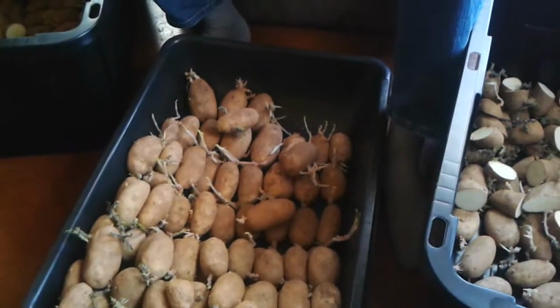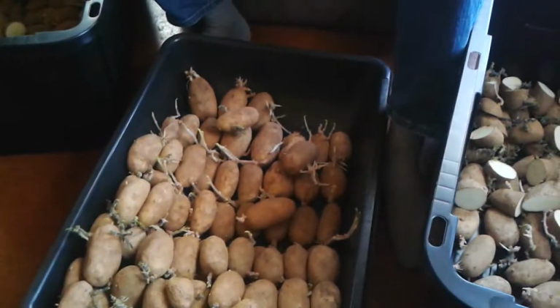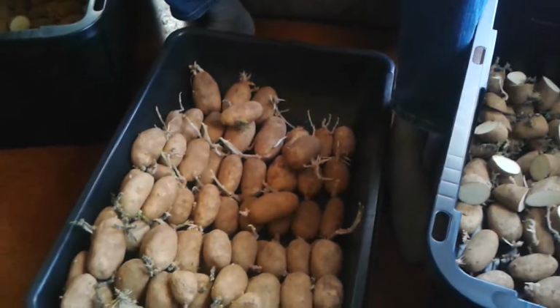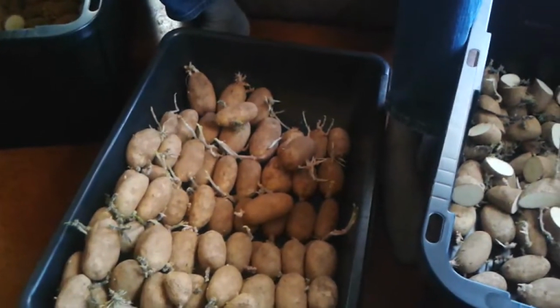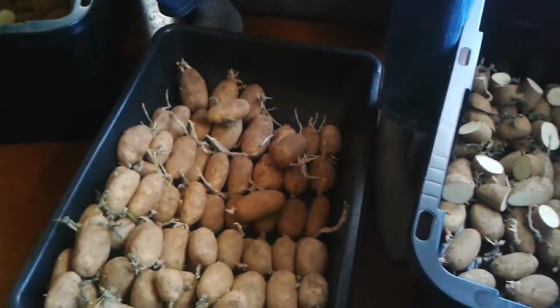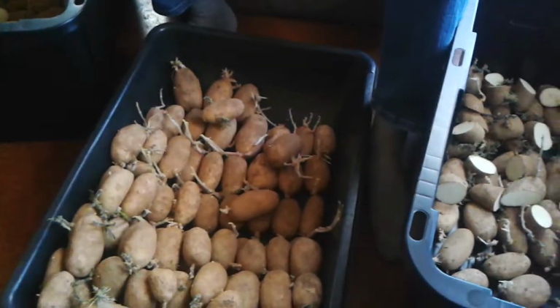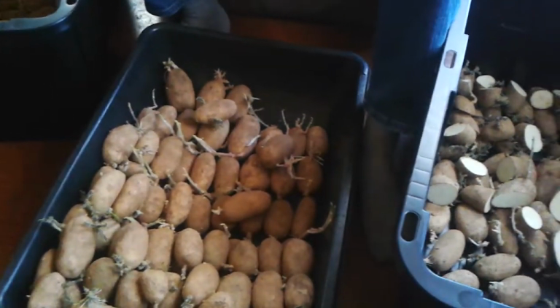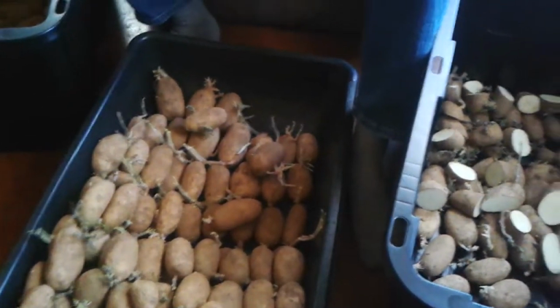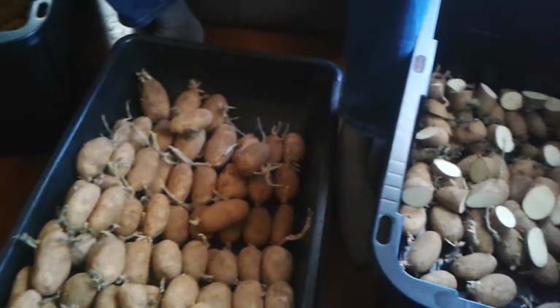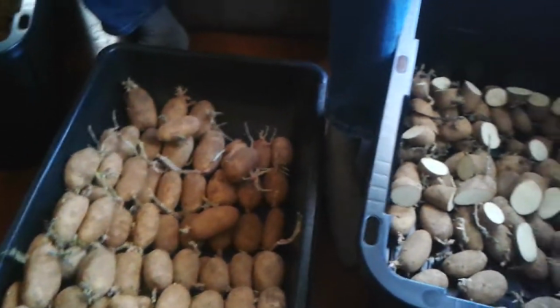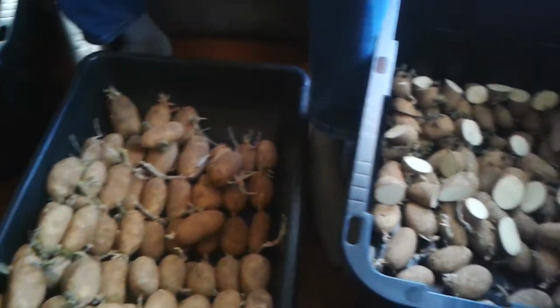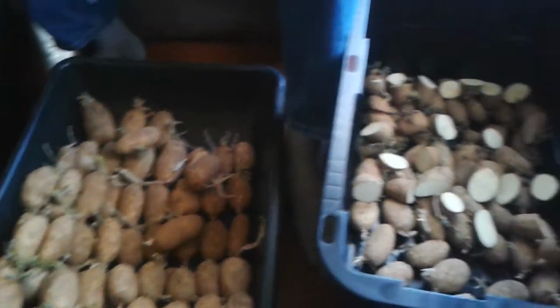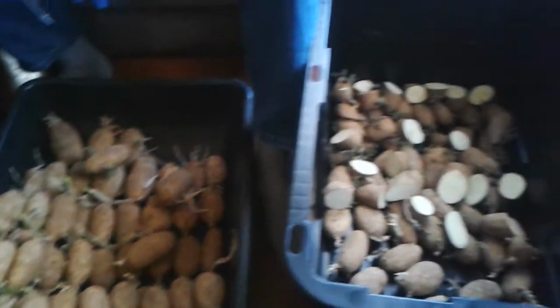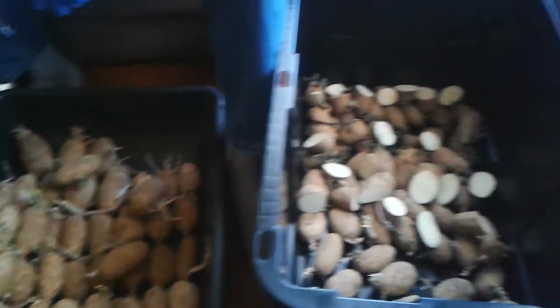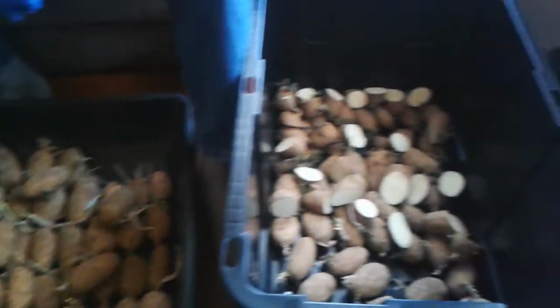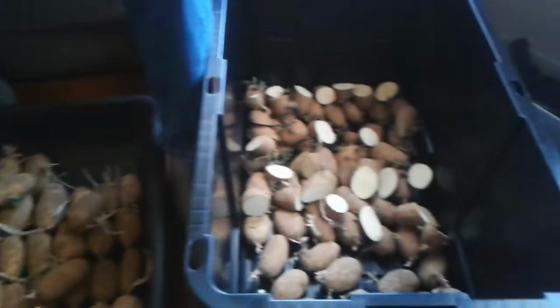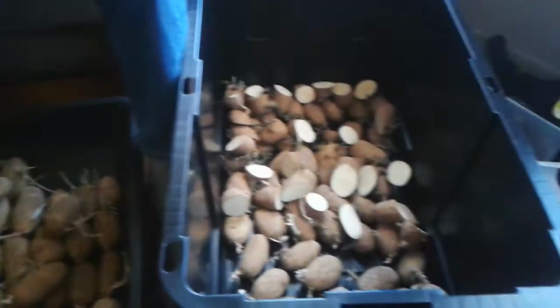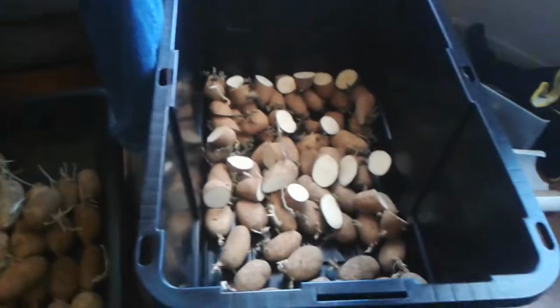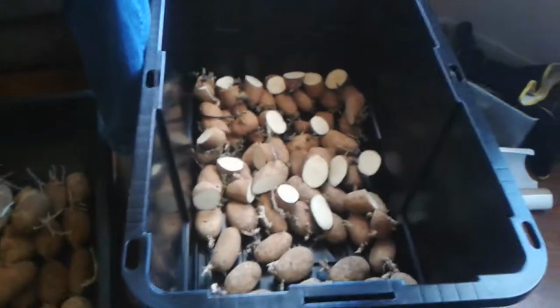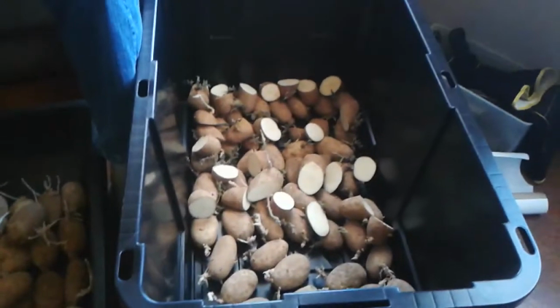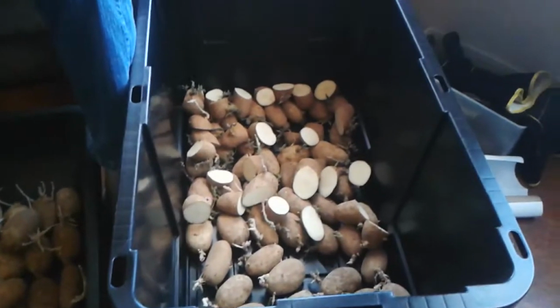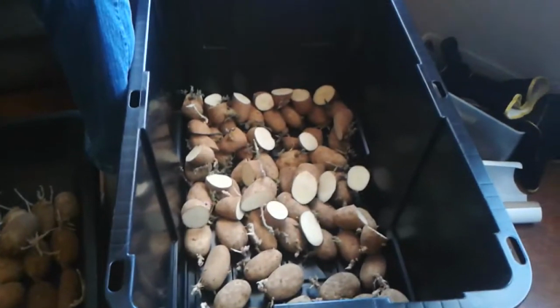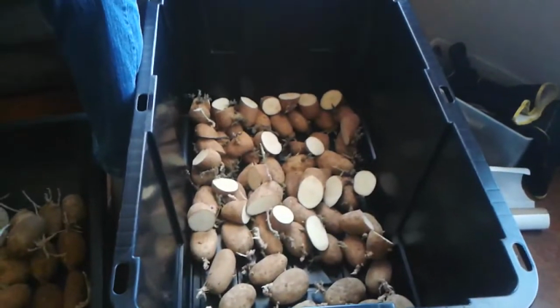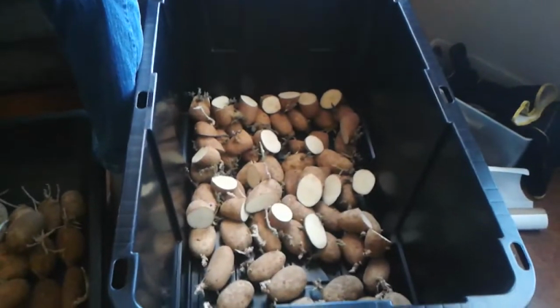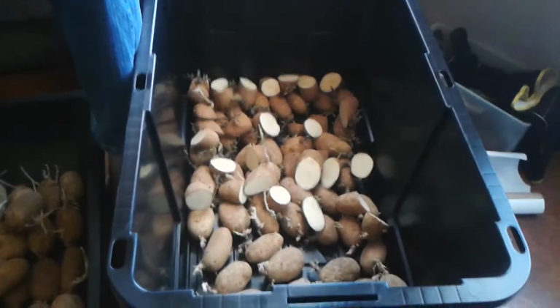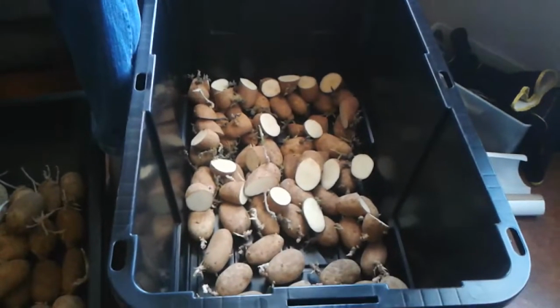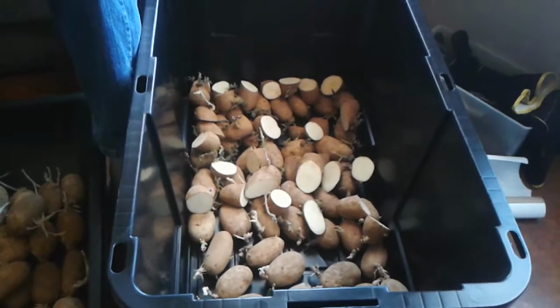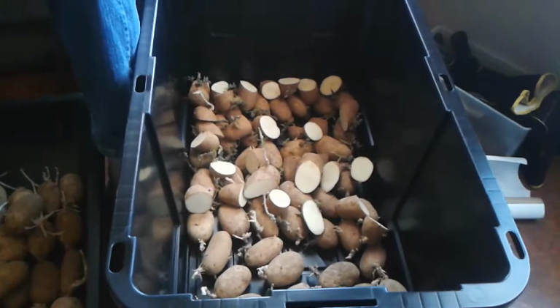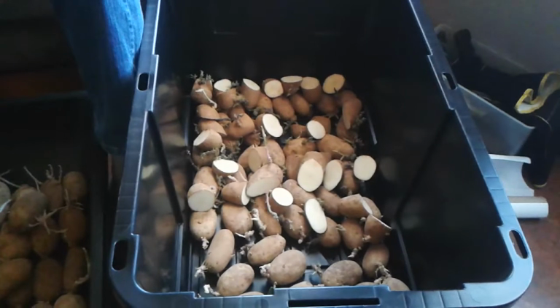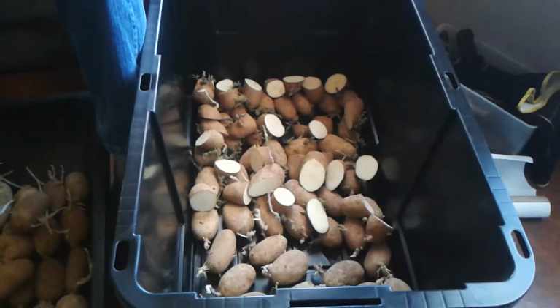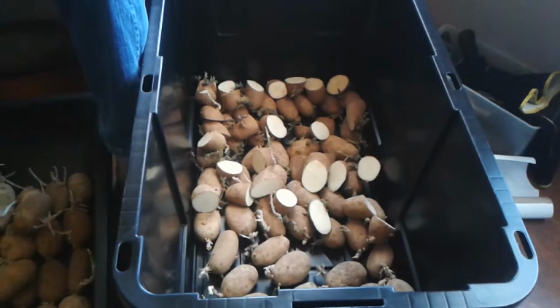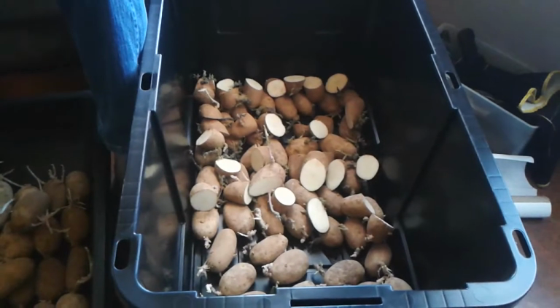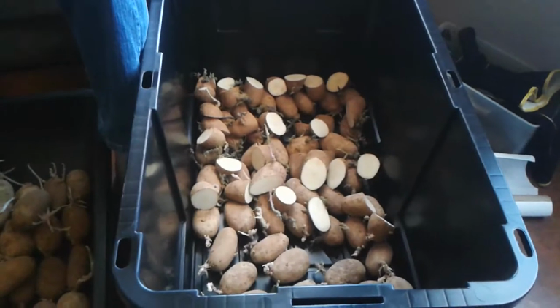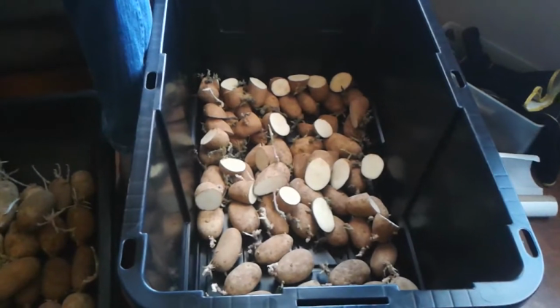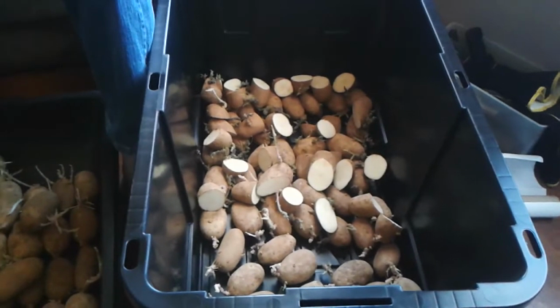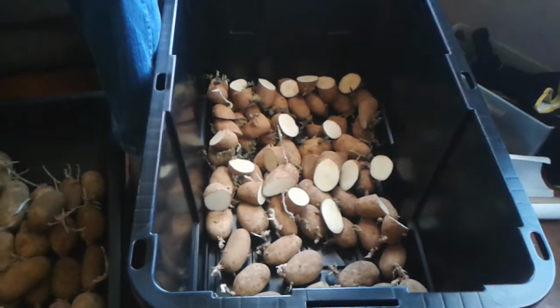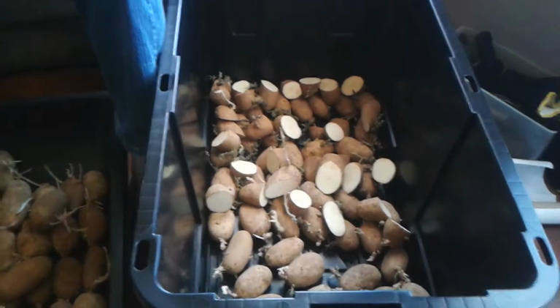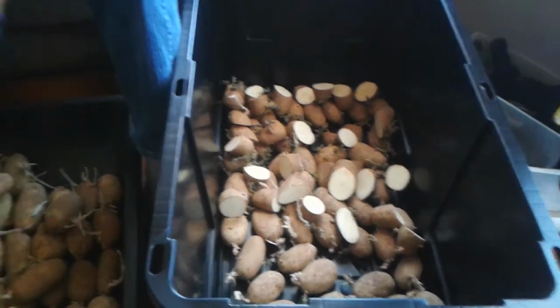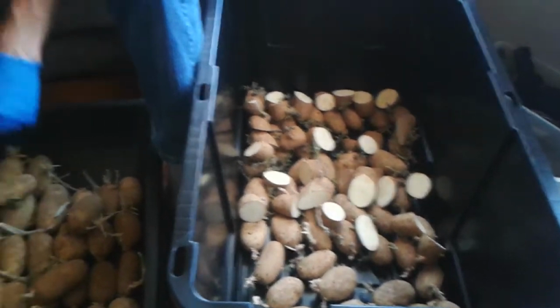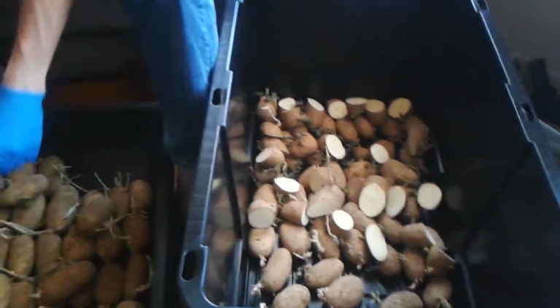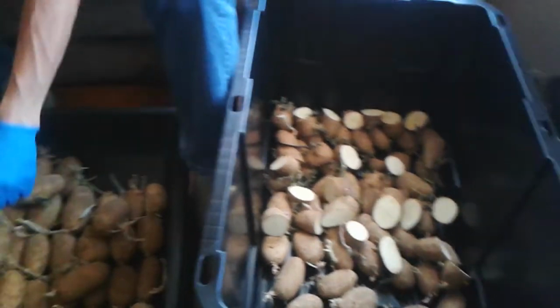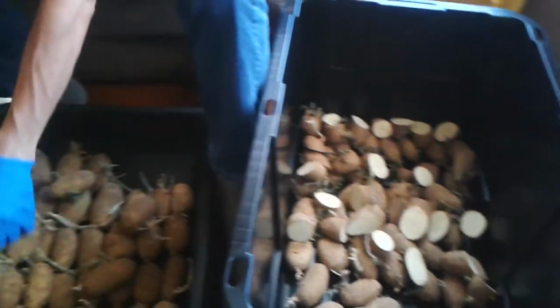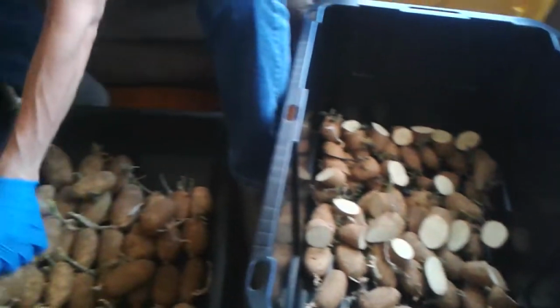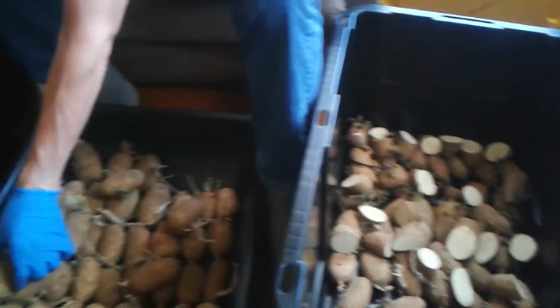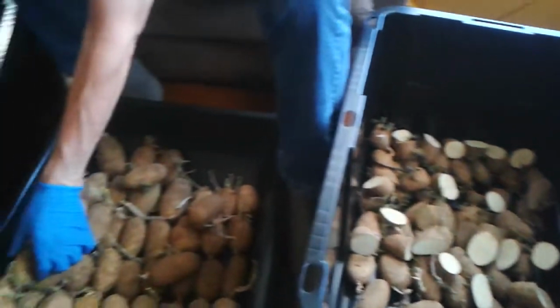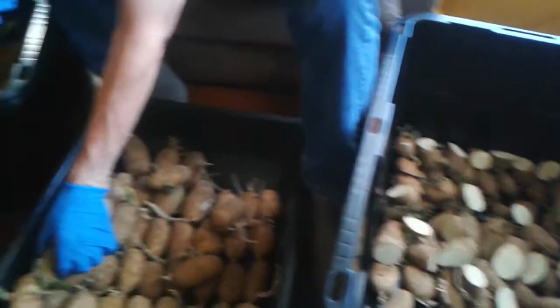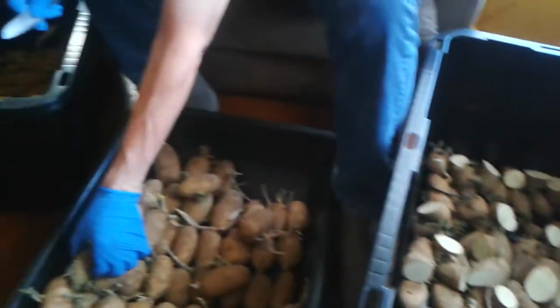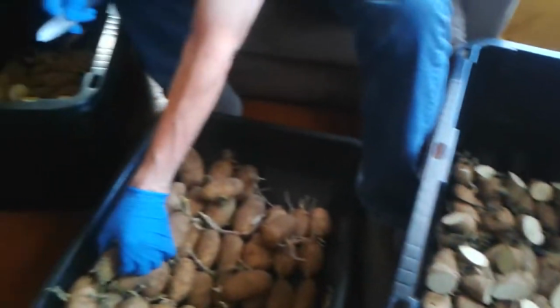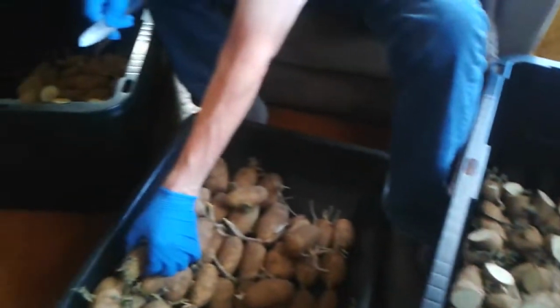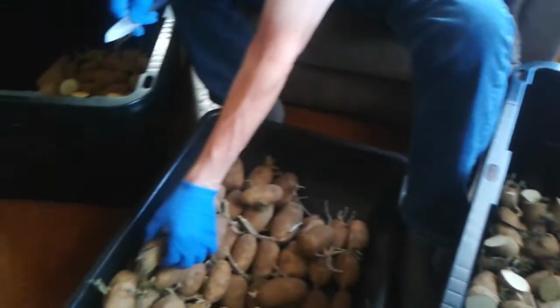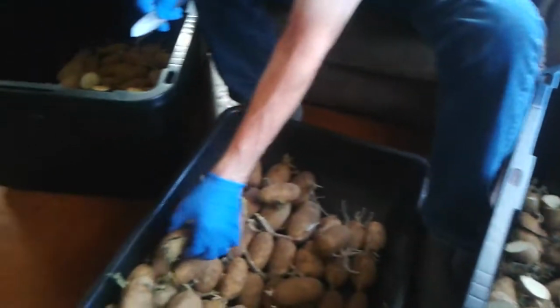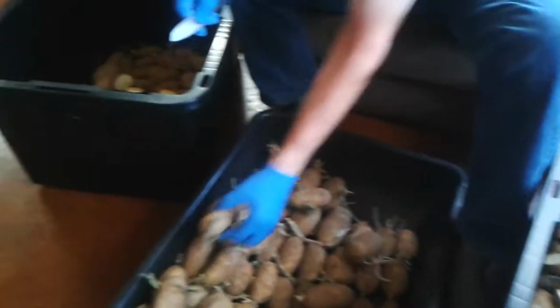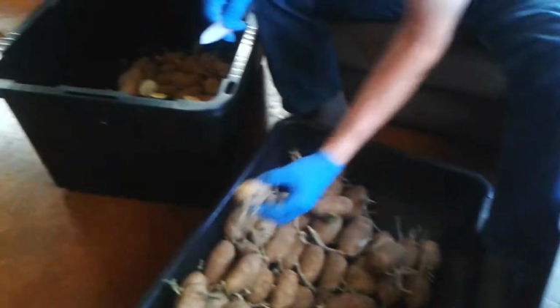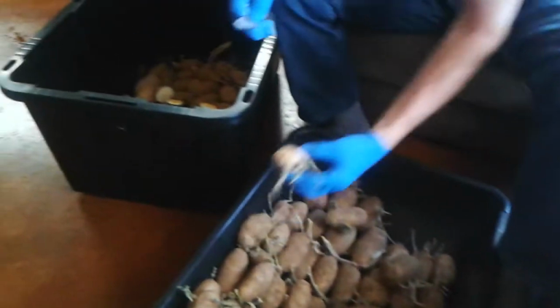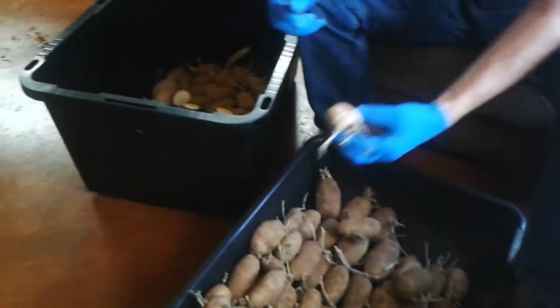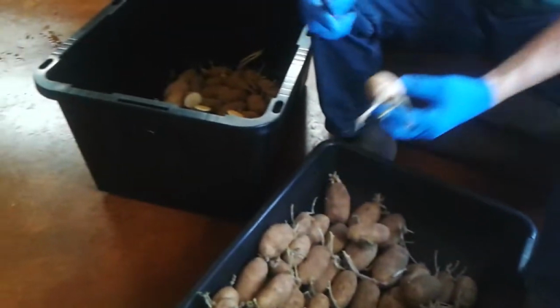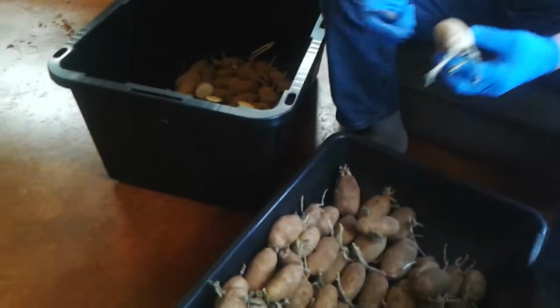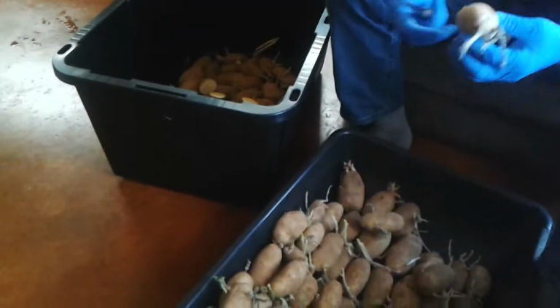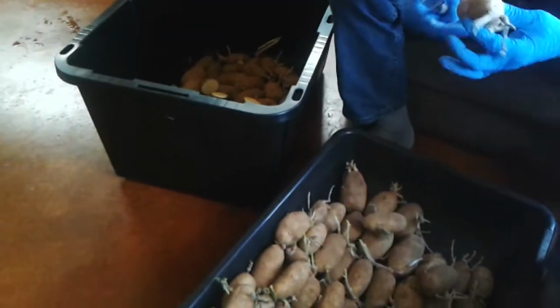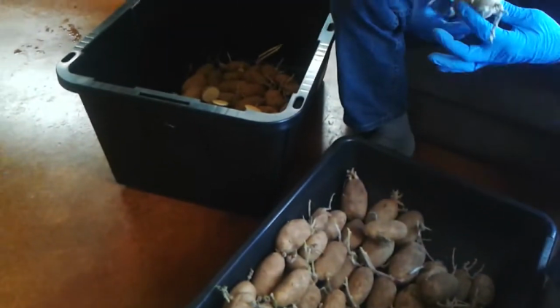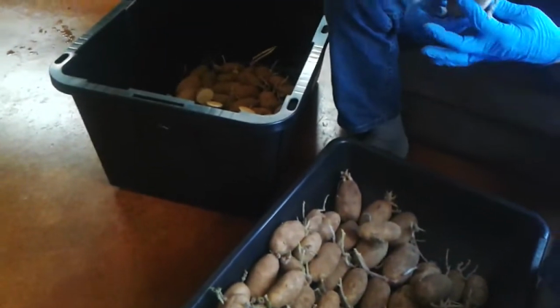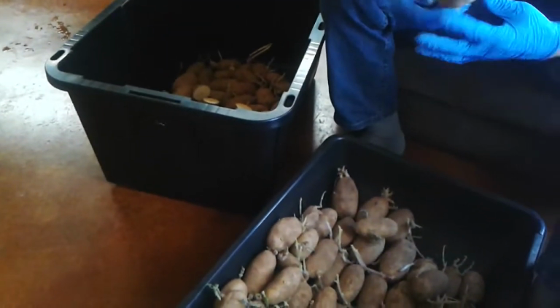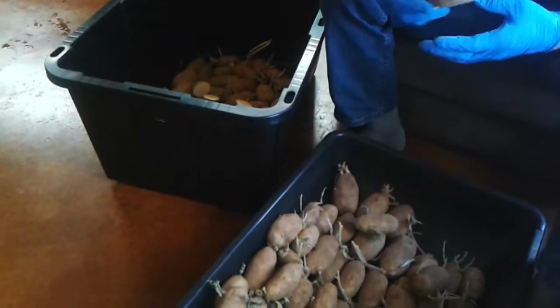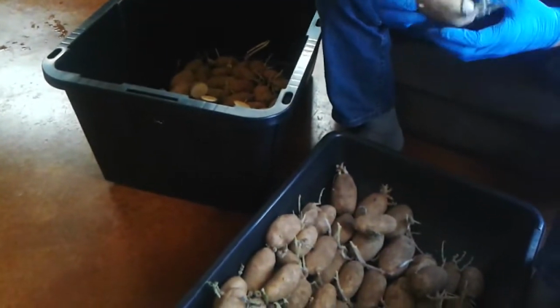We'll let you all know how things go after we plant them — we'll be able to show you, and hopefully we're digging up a whole bunch of potatoes. You guys have a great day!